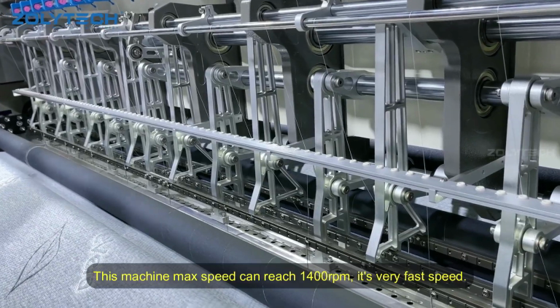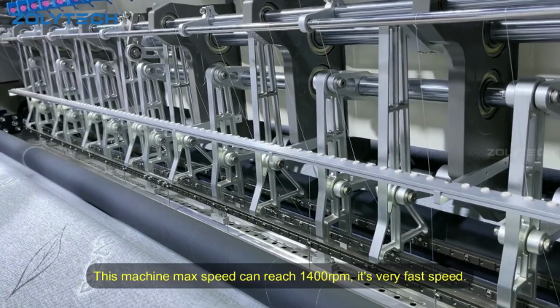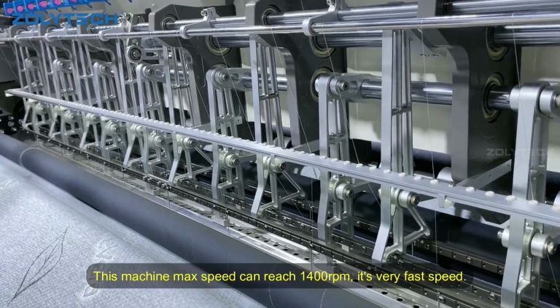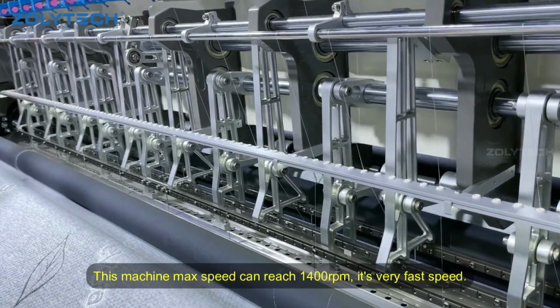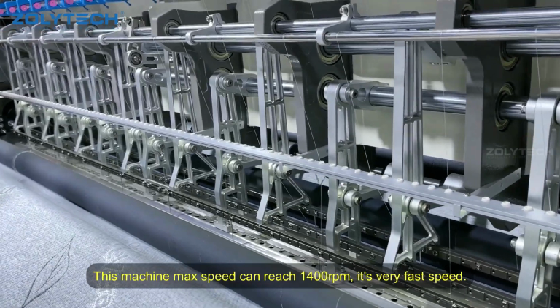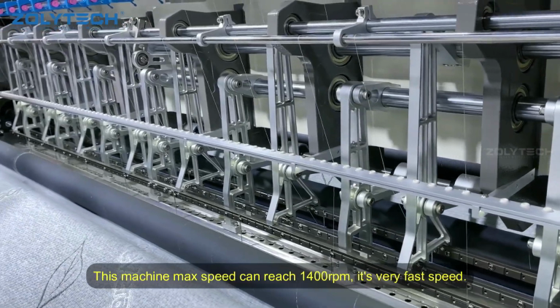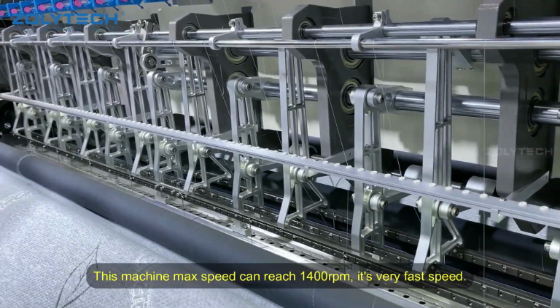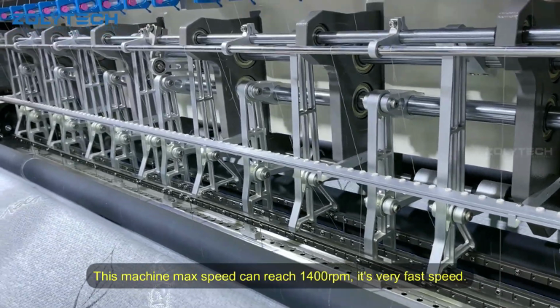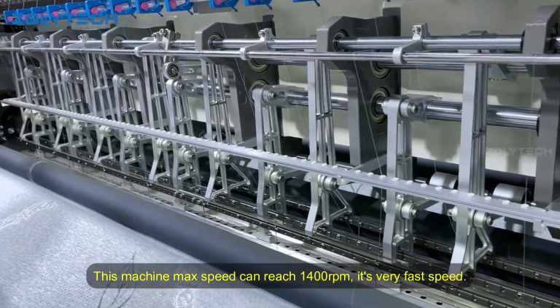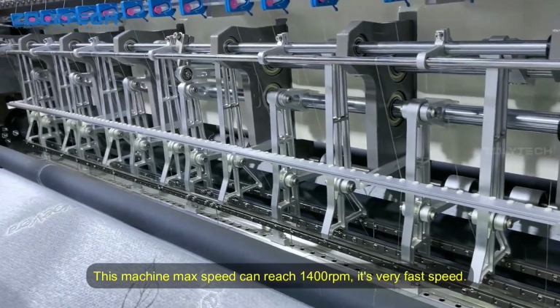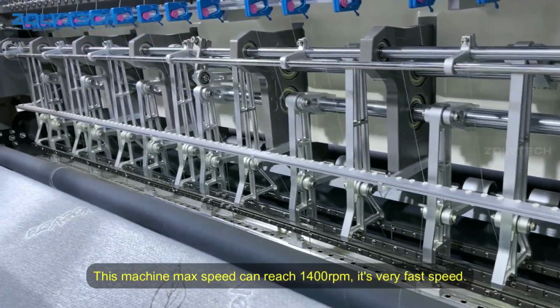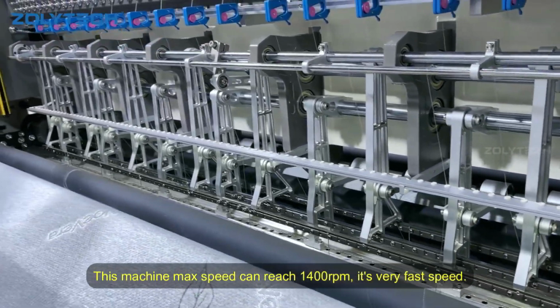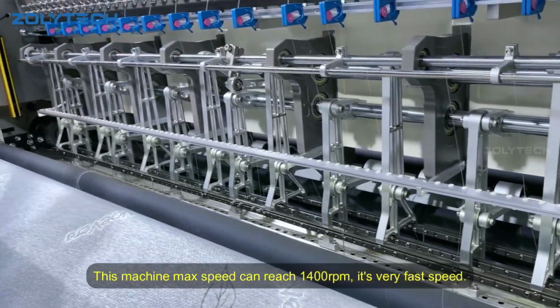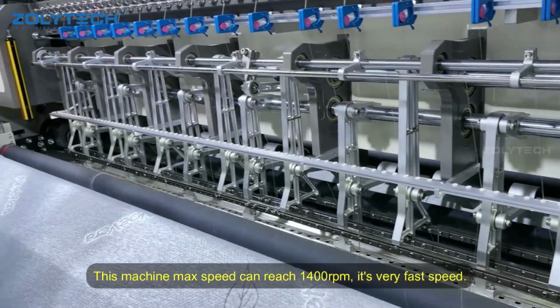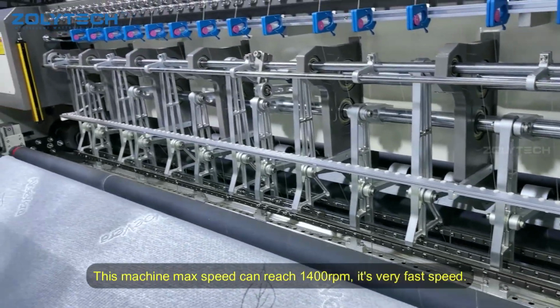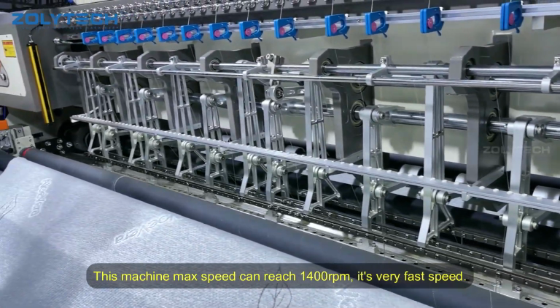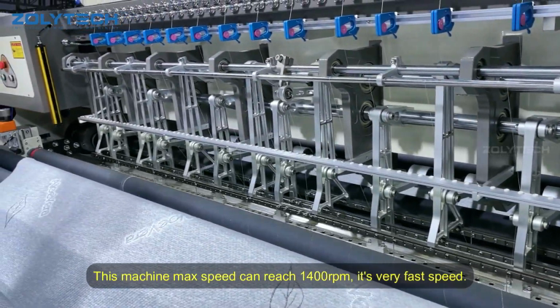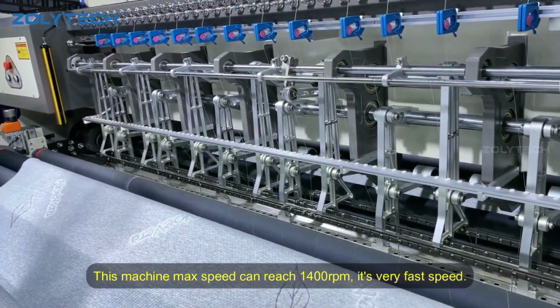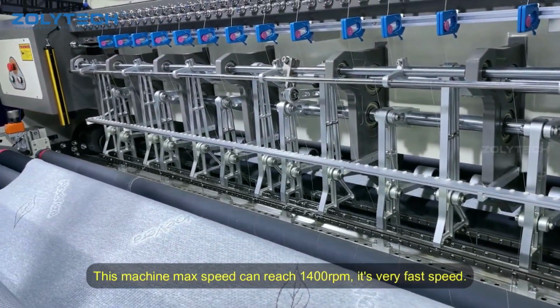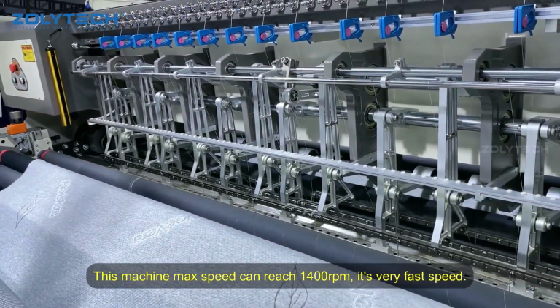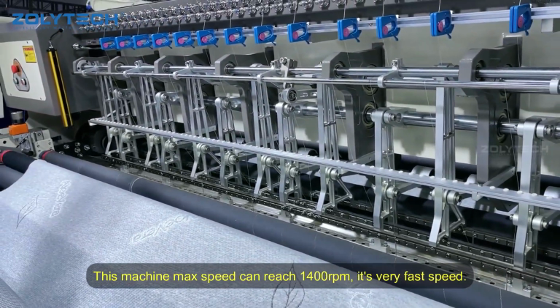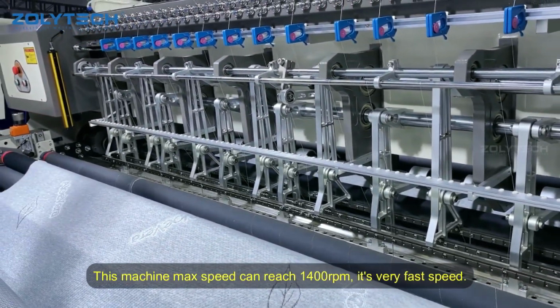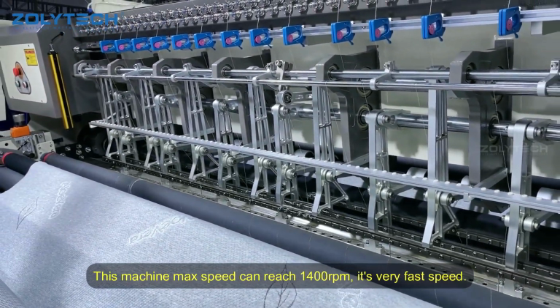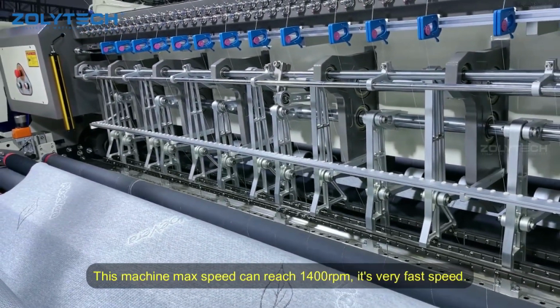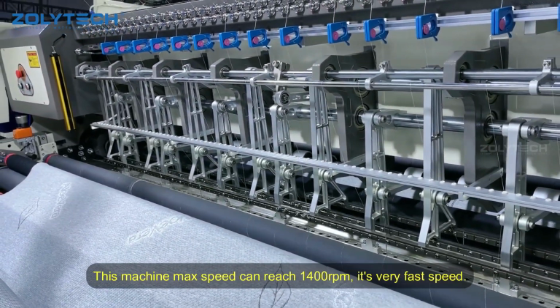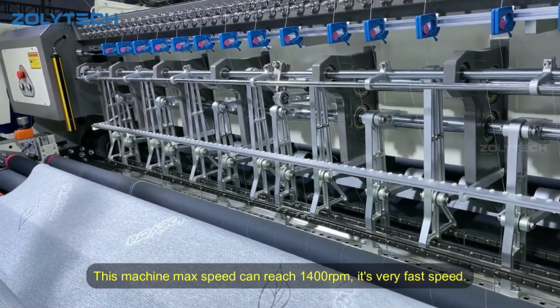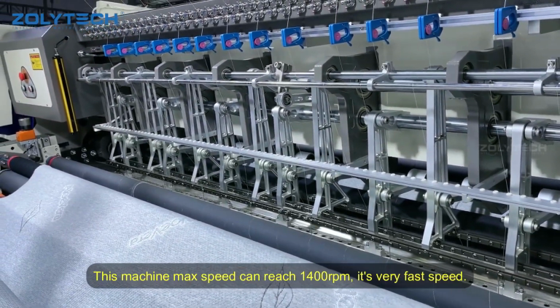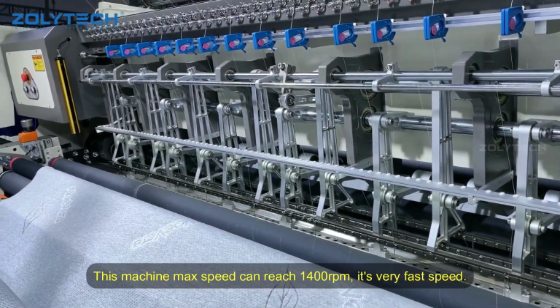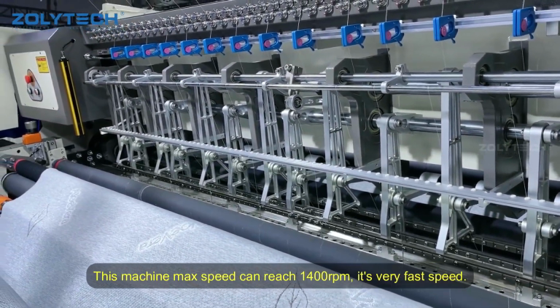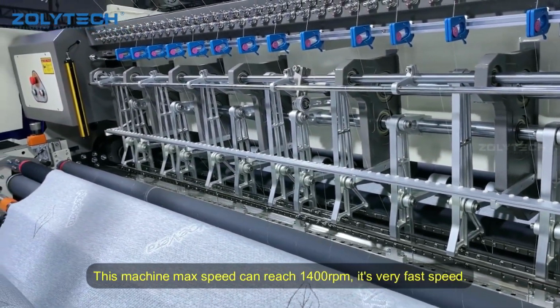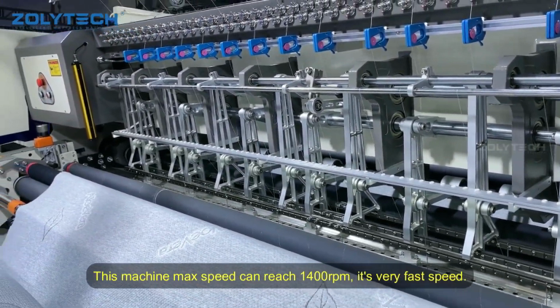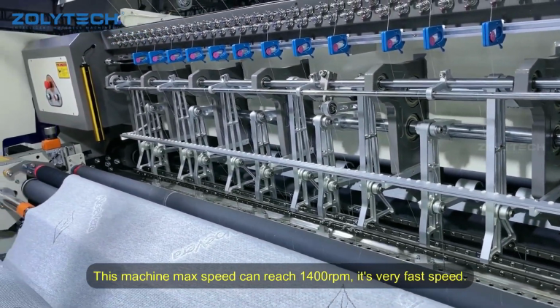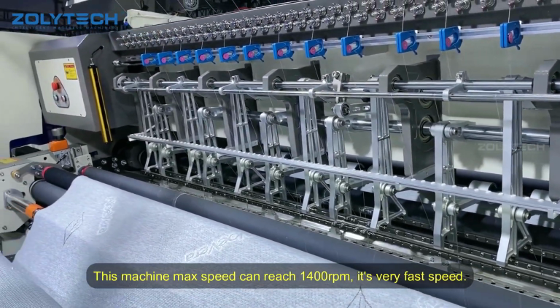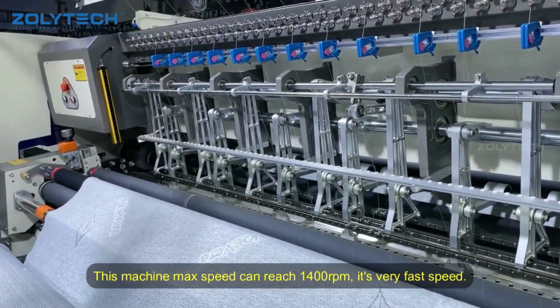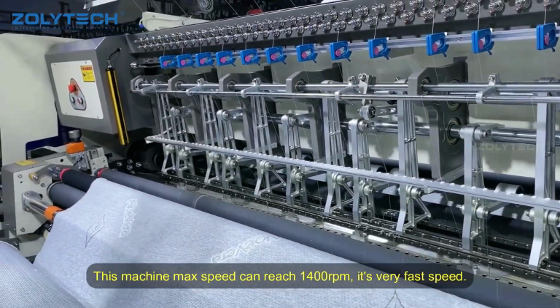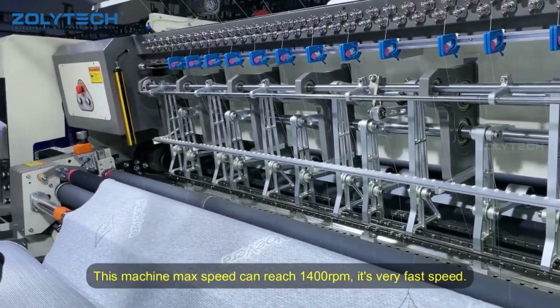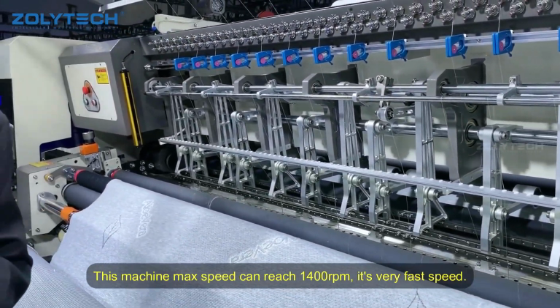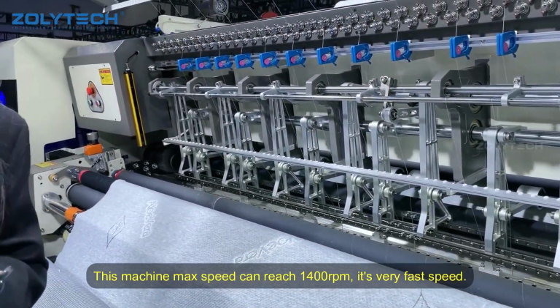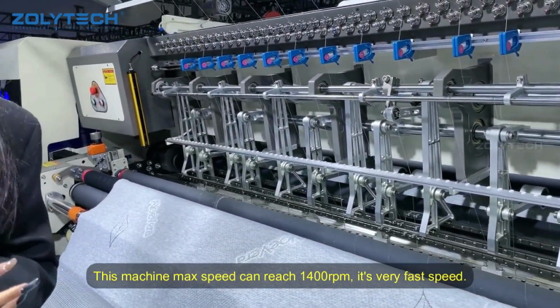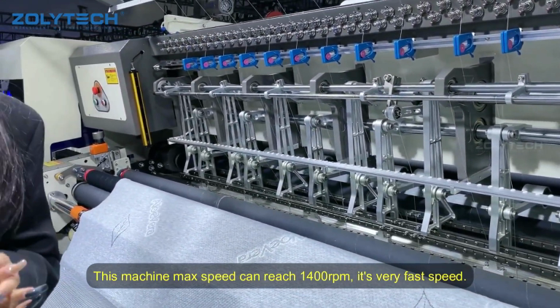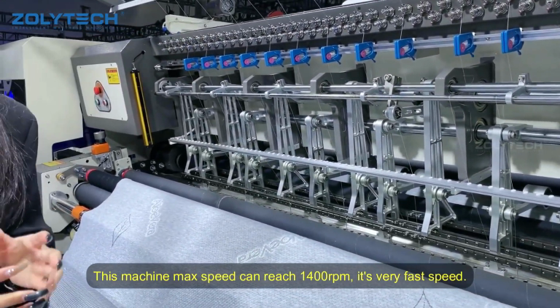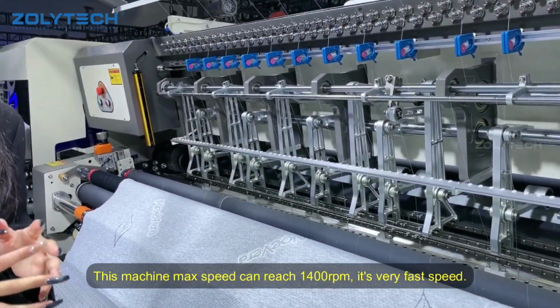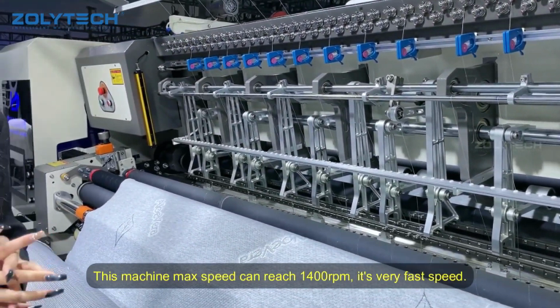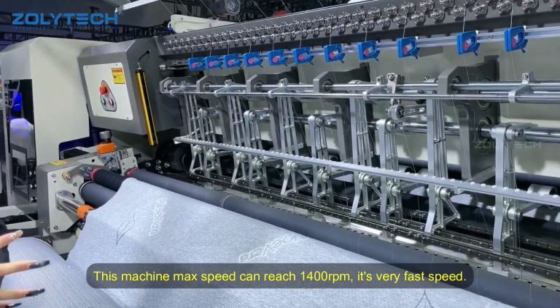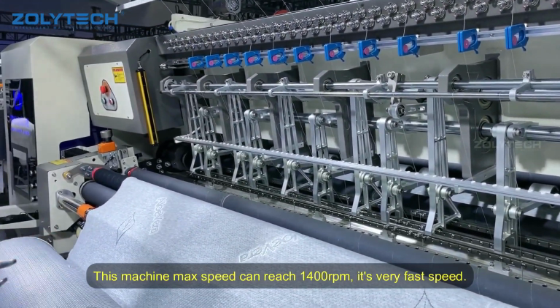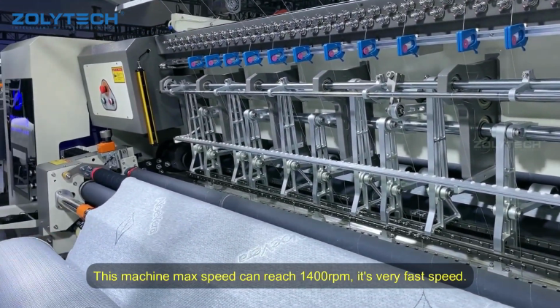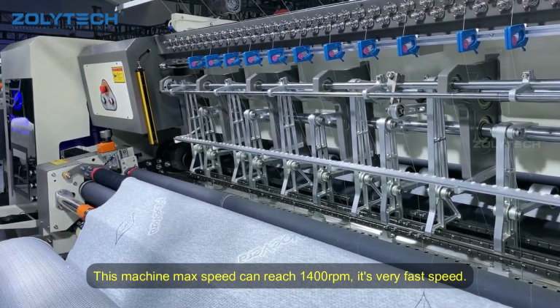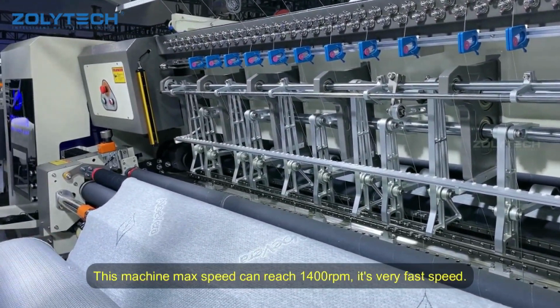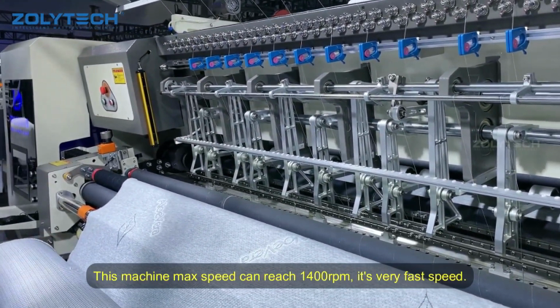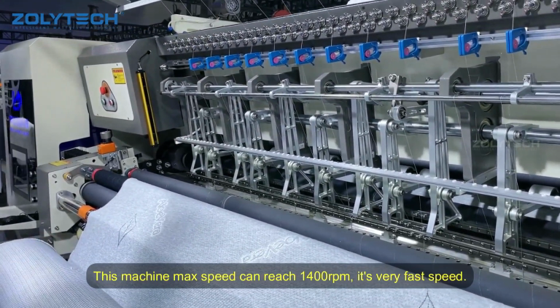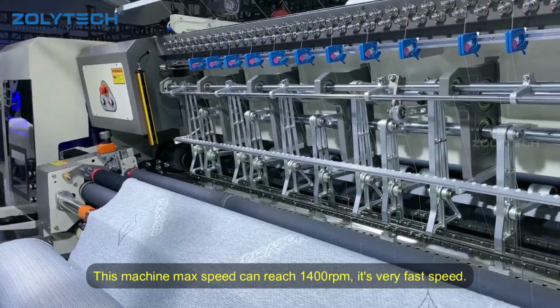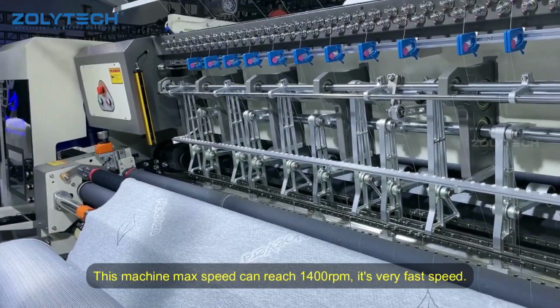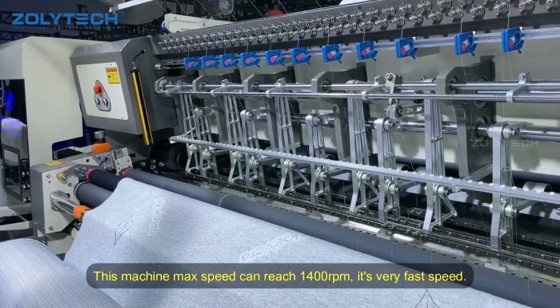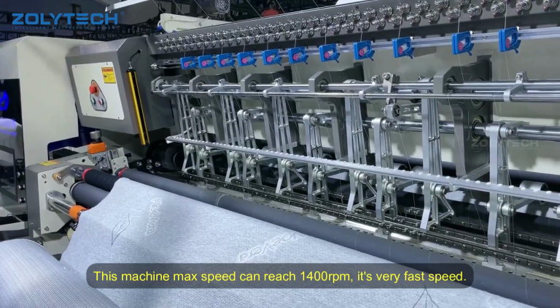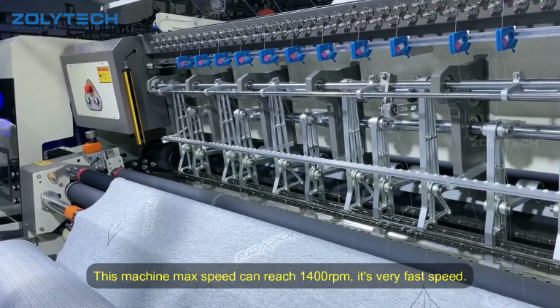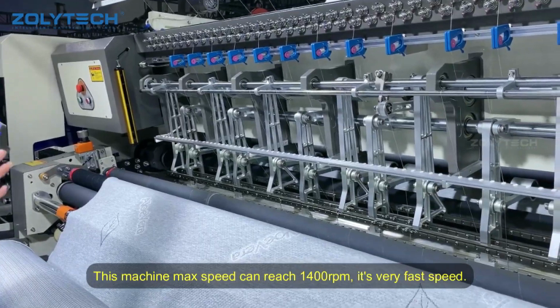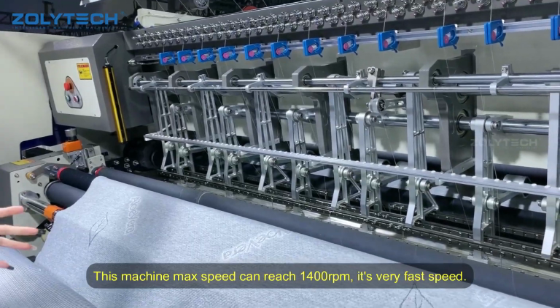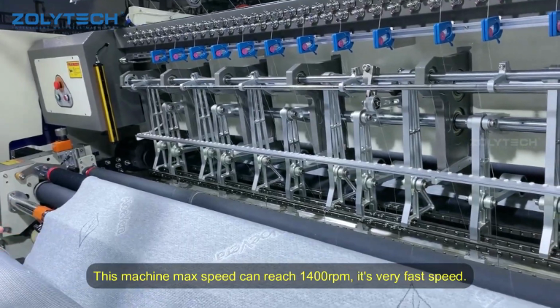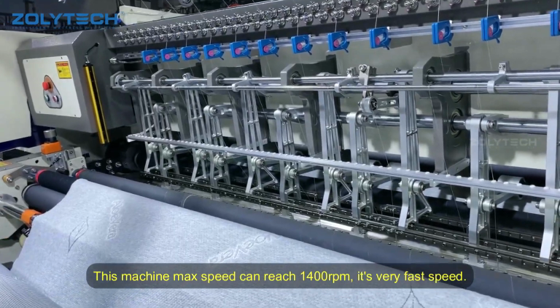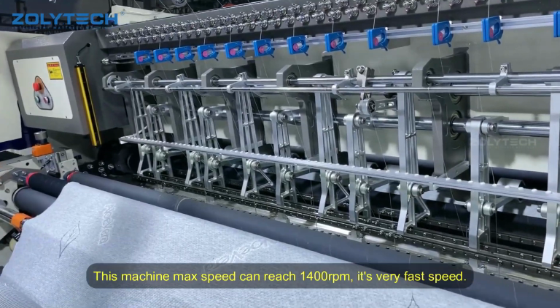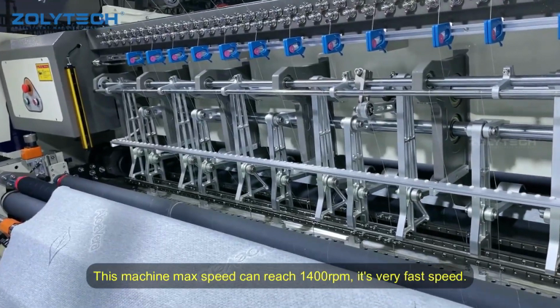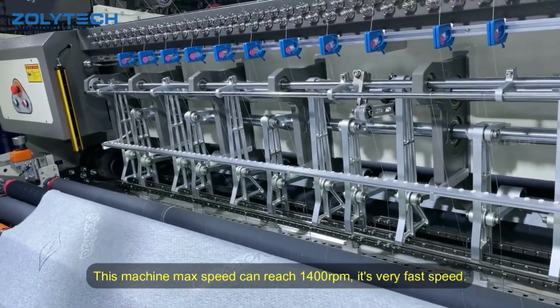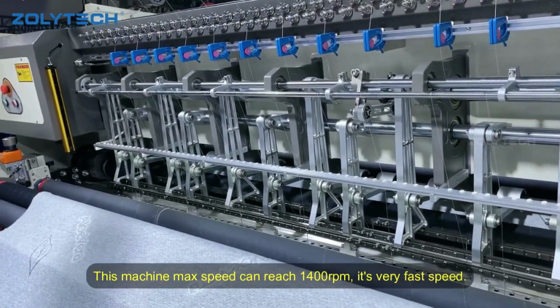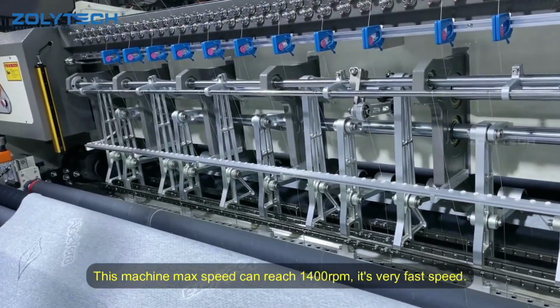And this machine, the most big, can reach to the 1,400 arm gear. It's really quite fast, possibly.